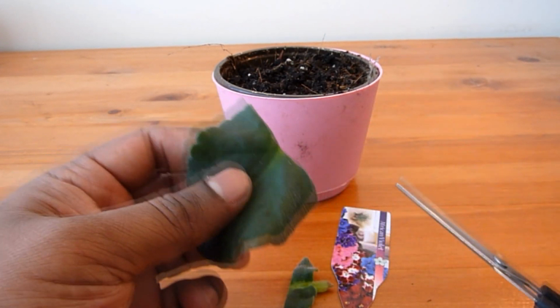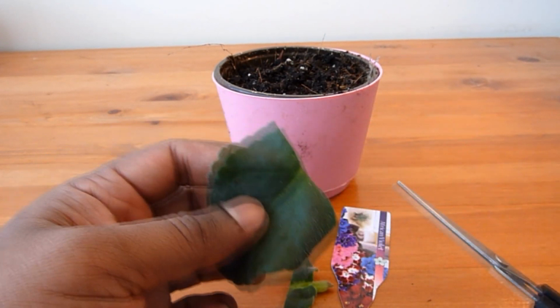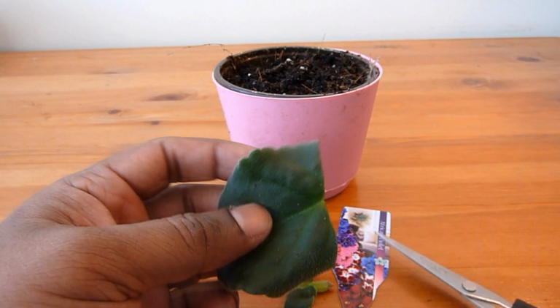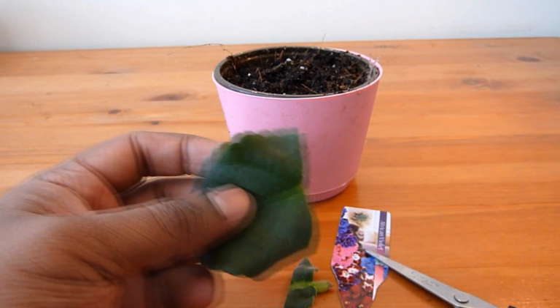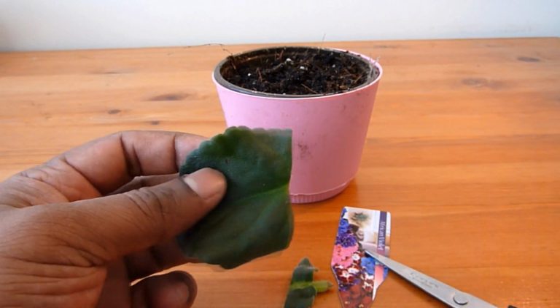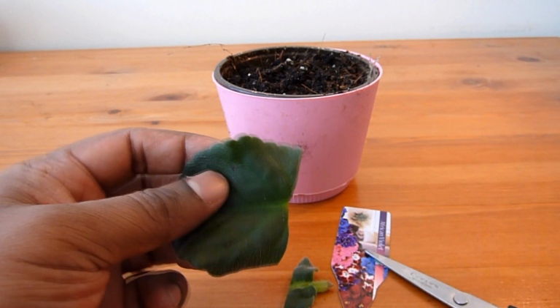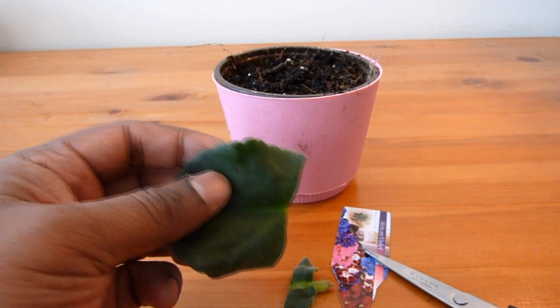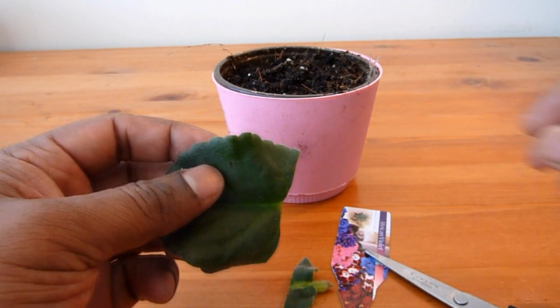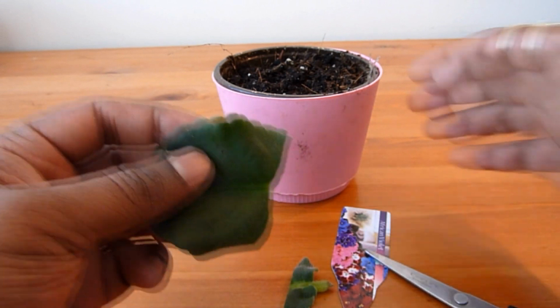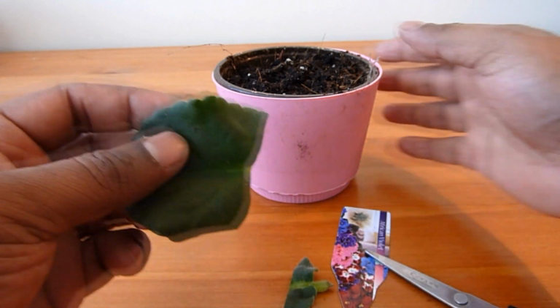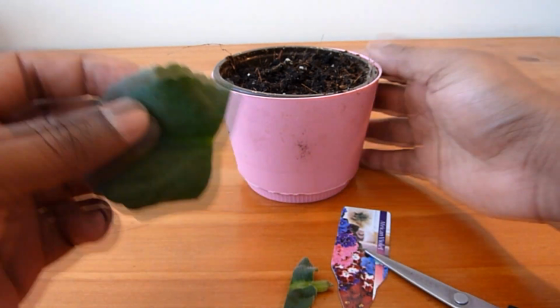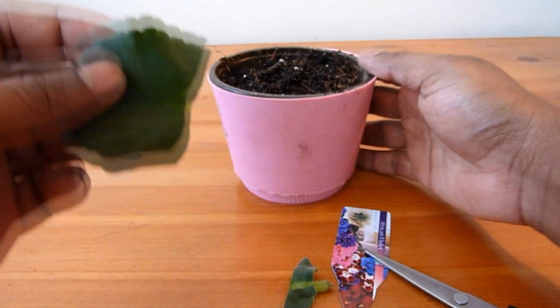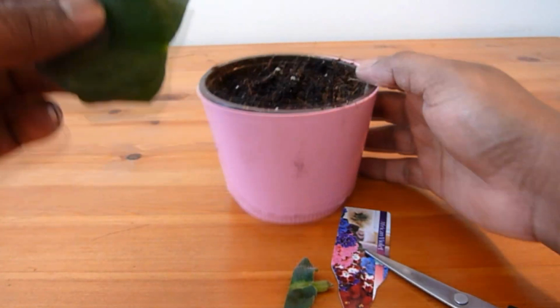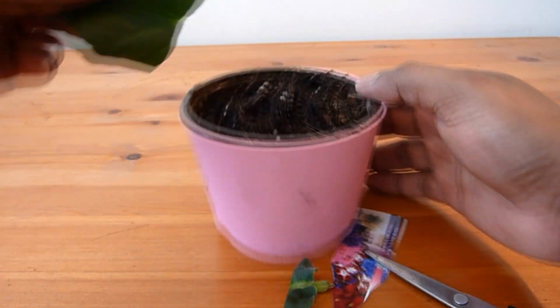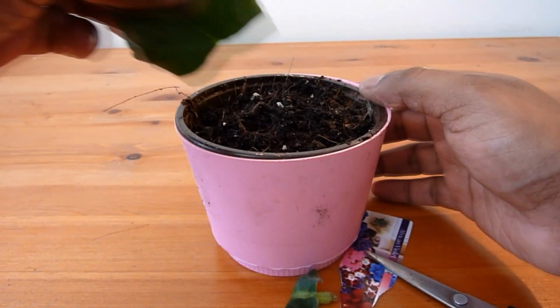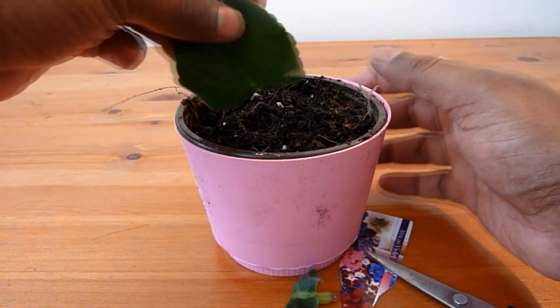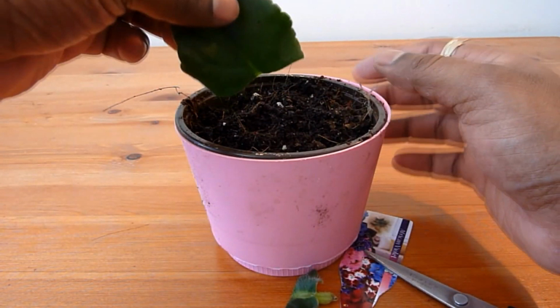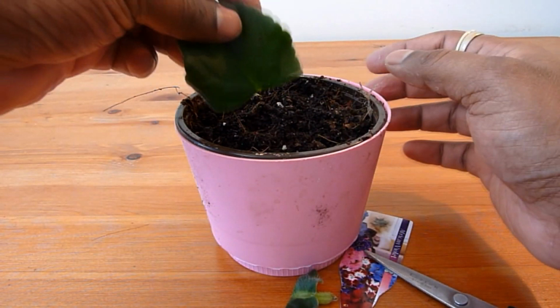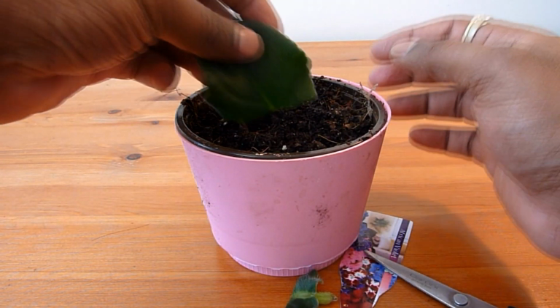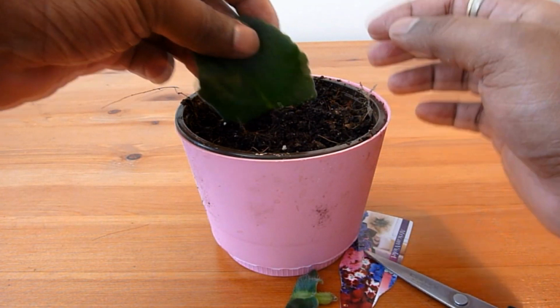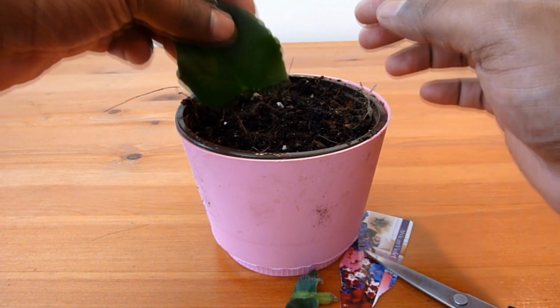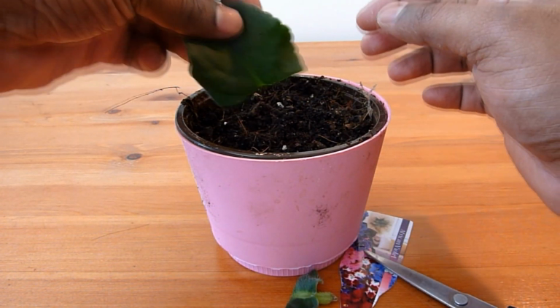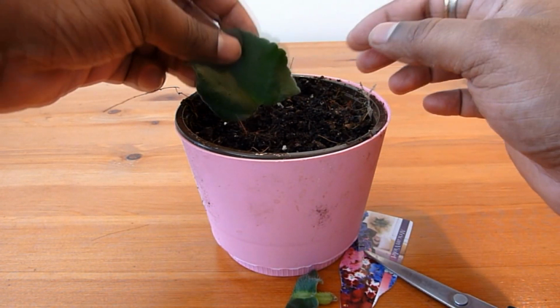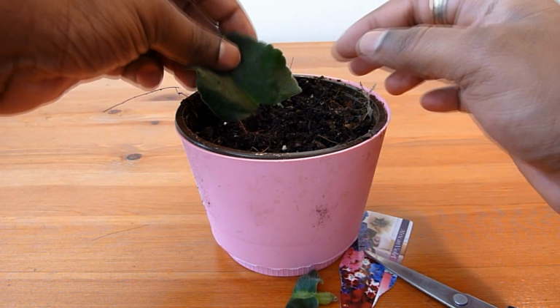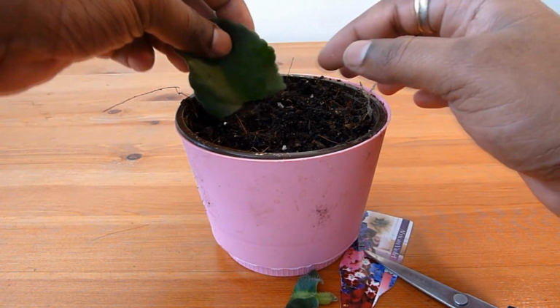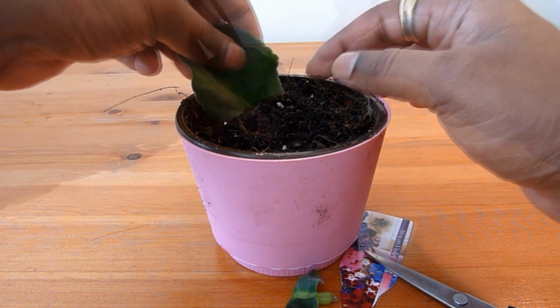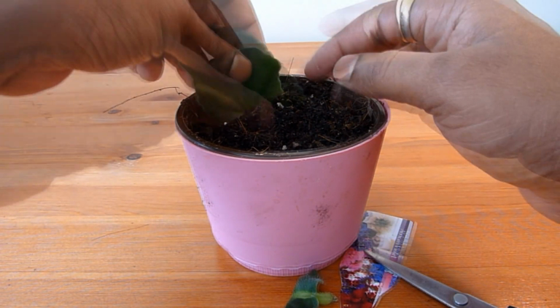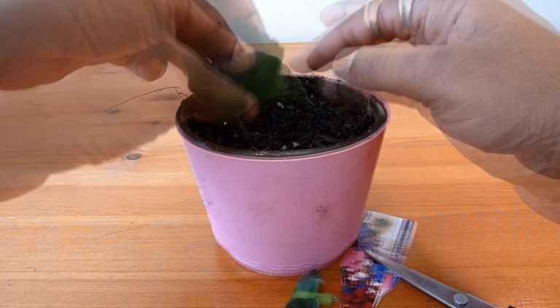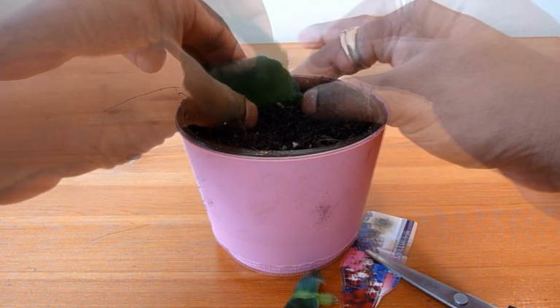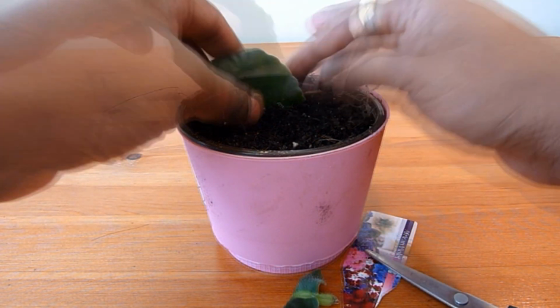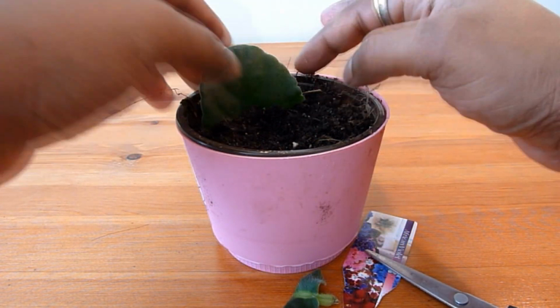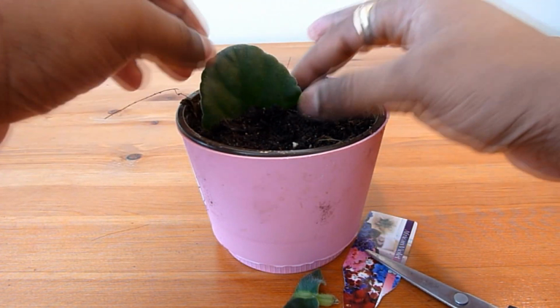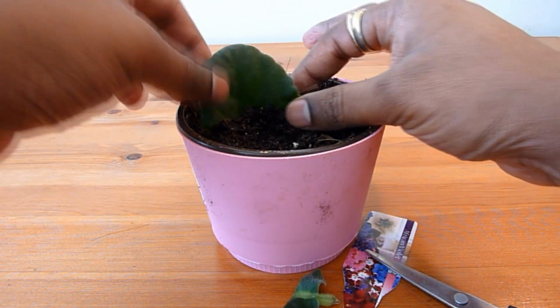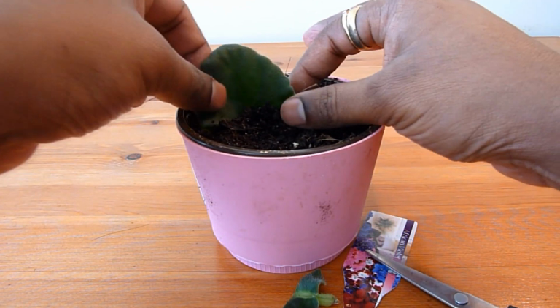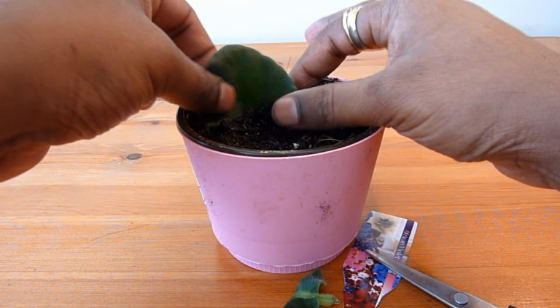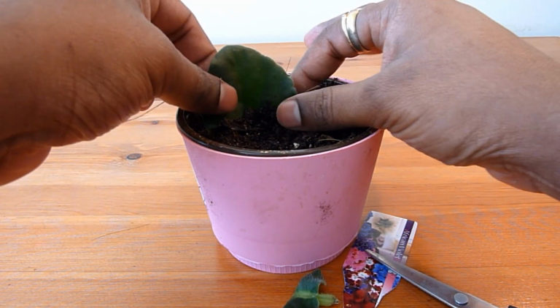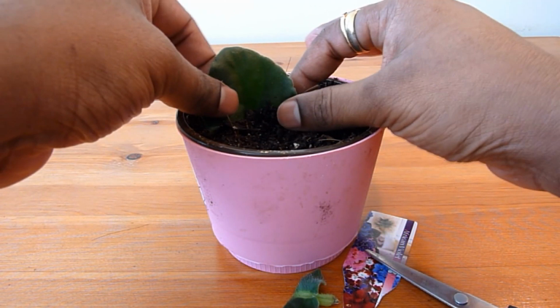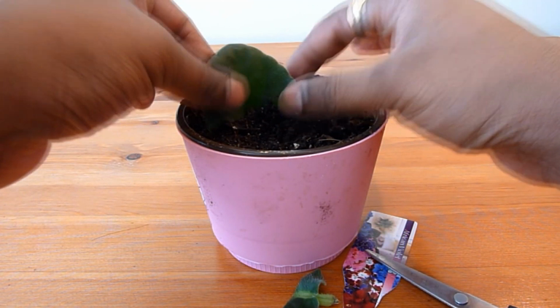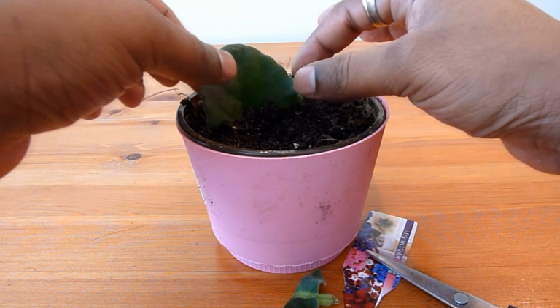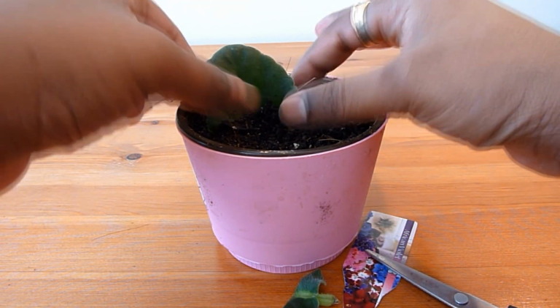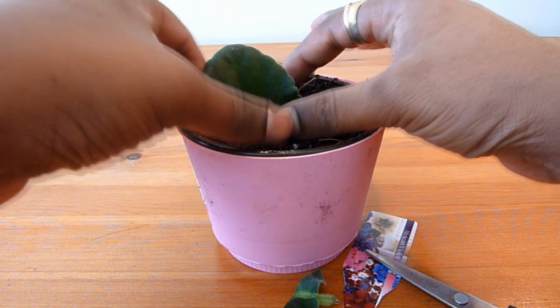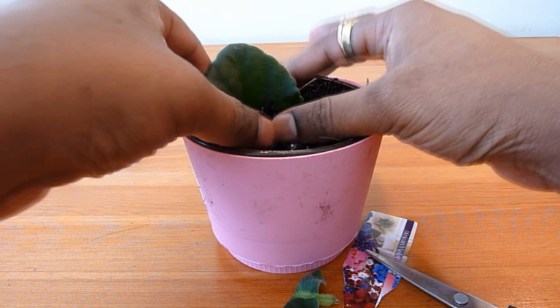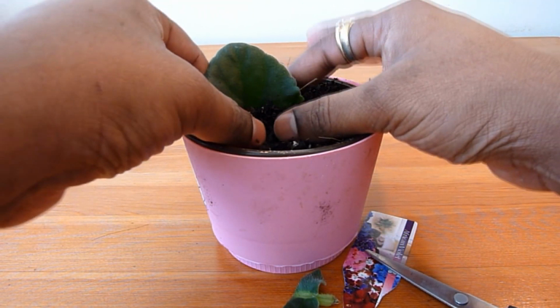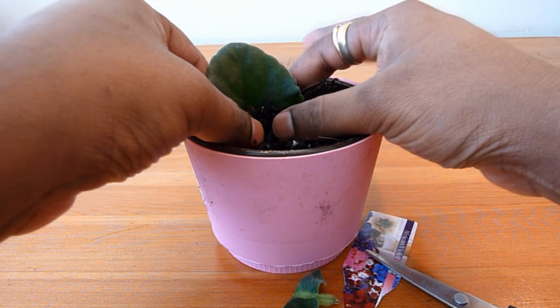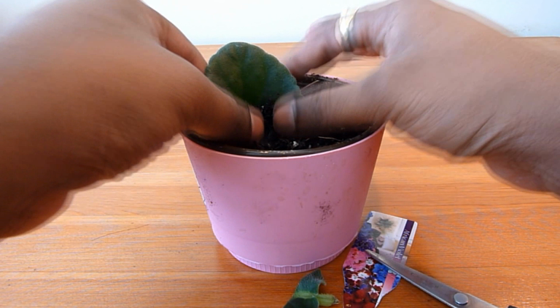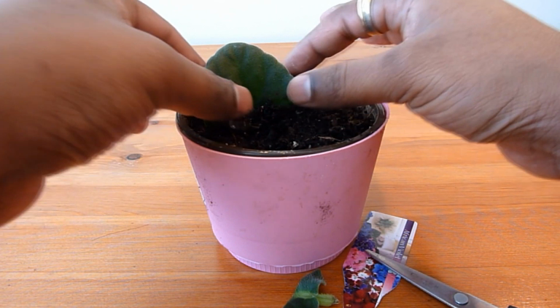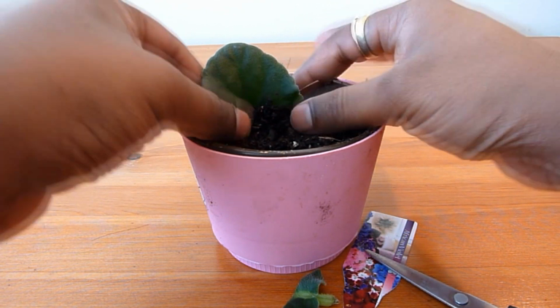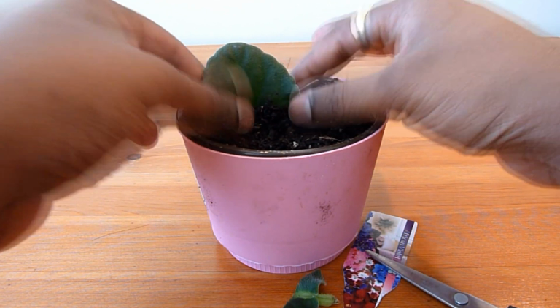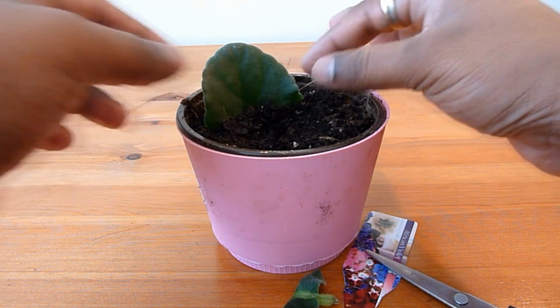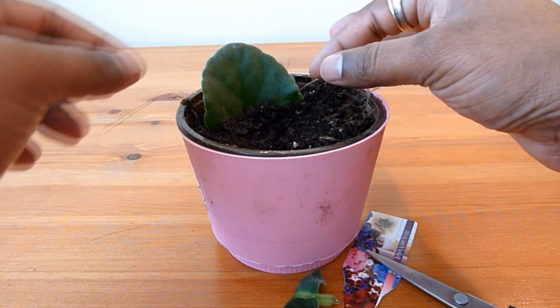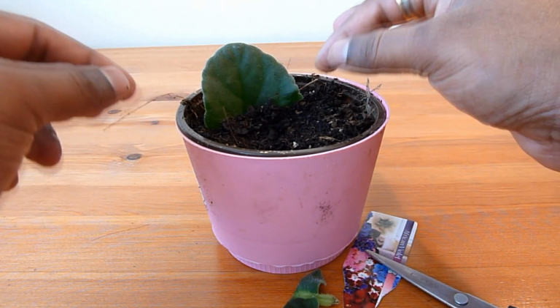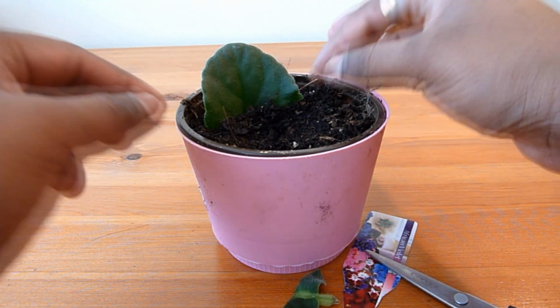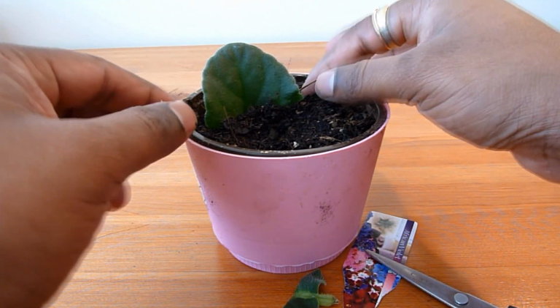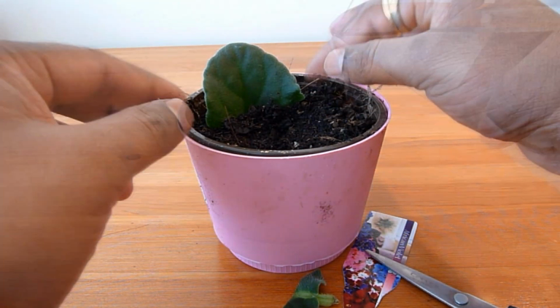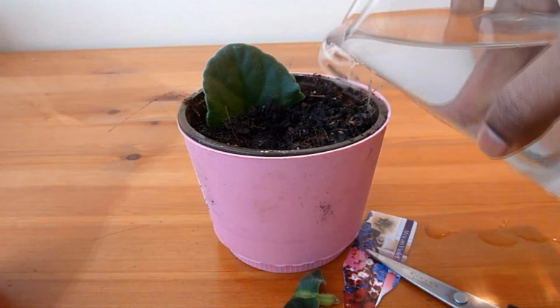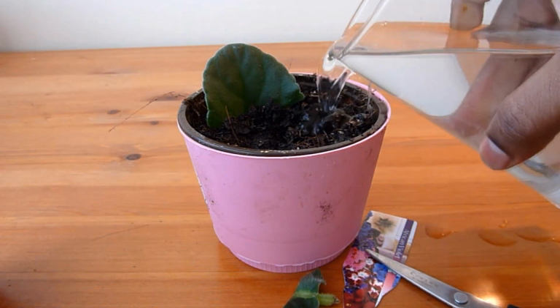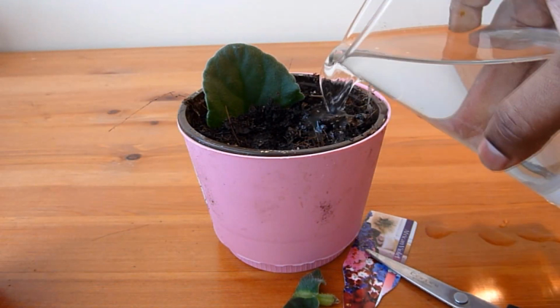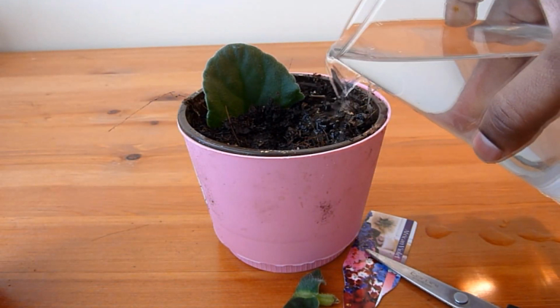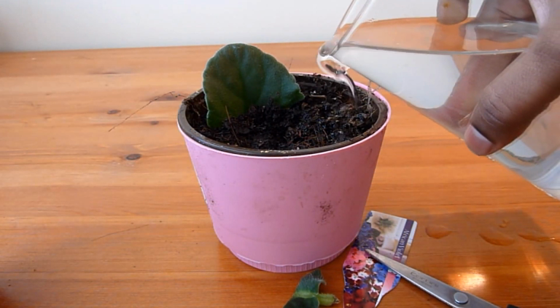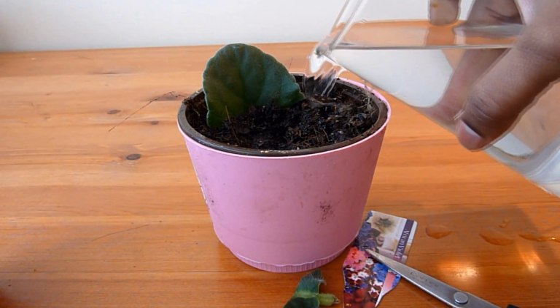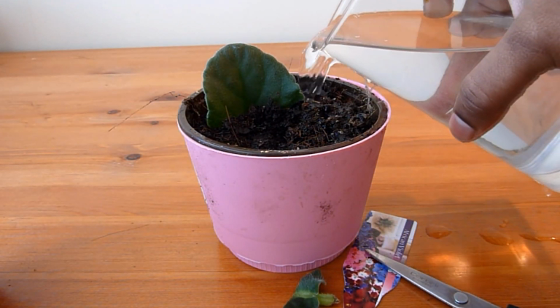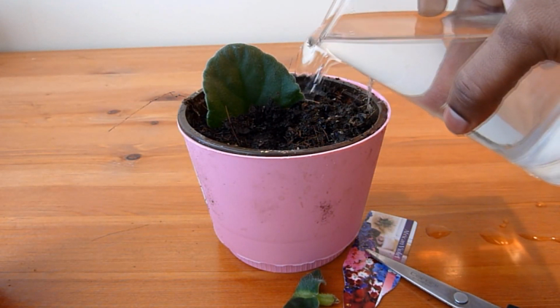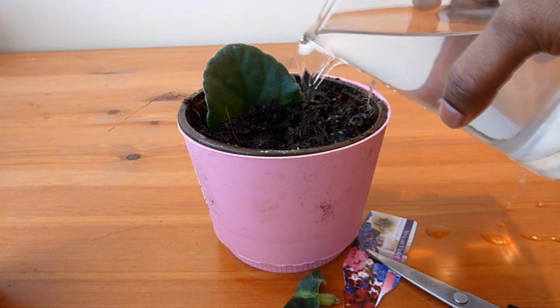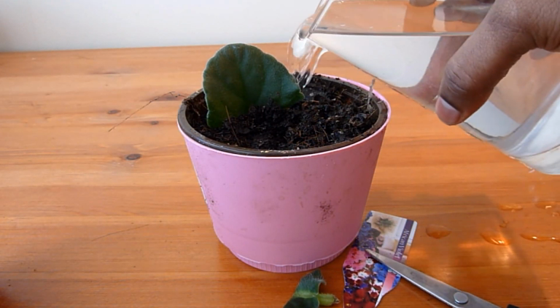Then place it into the soil here, and add a little bit of water.